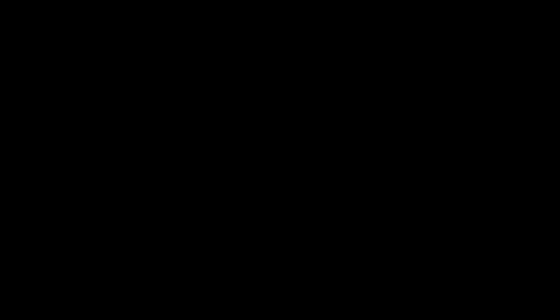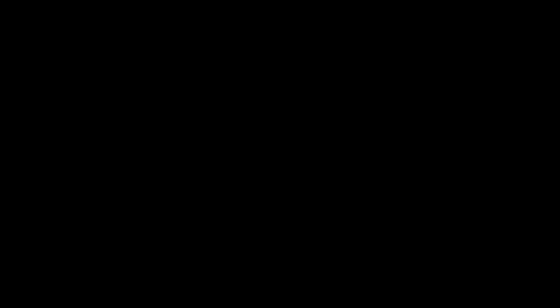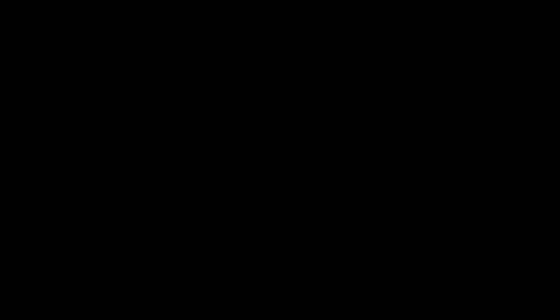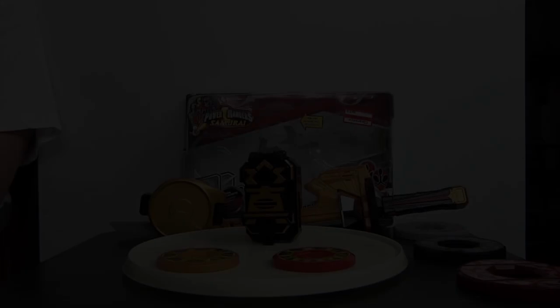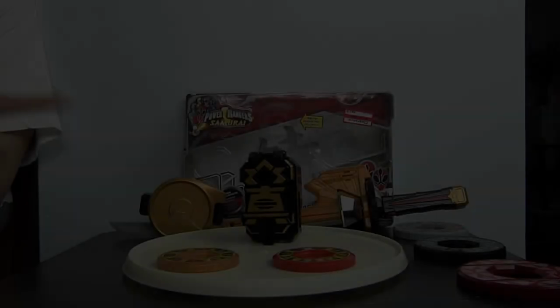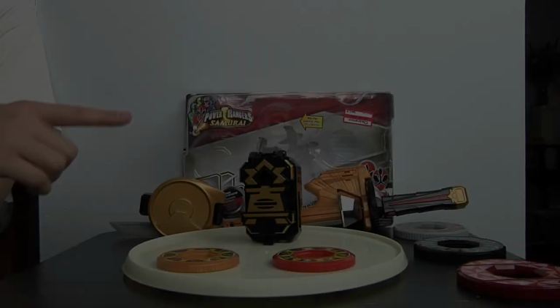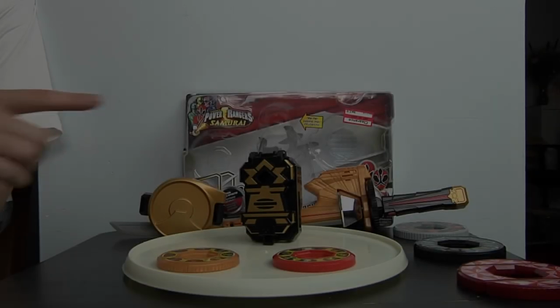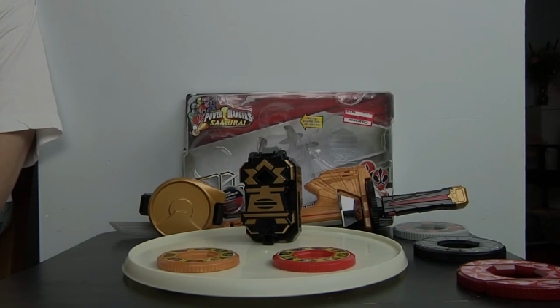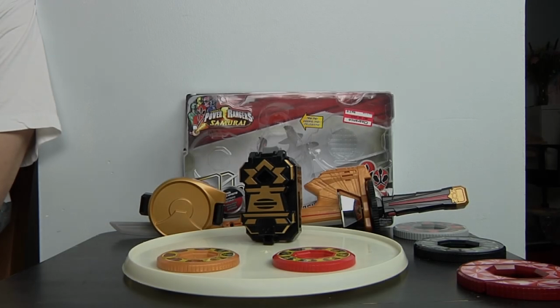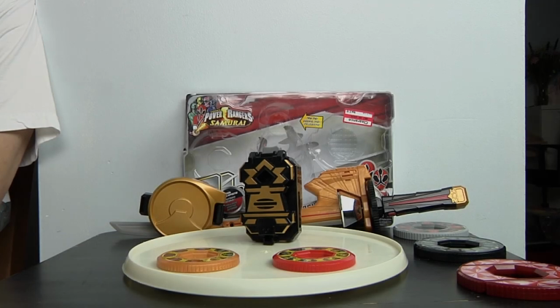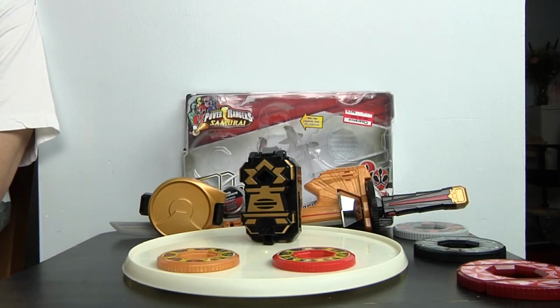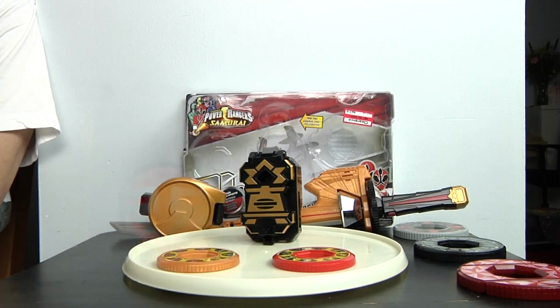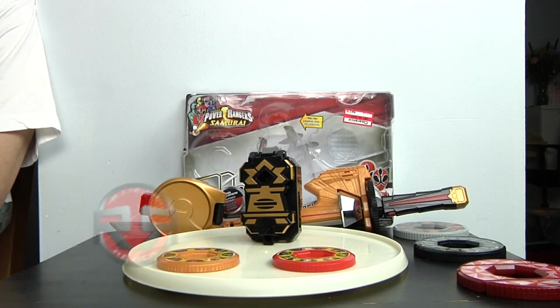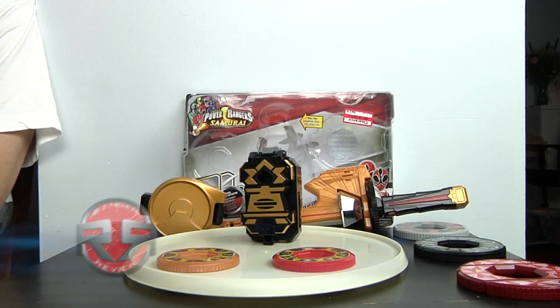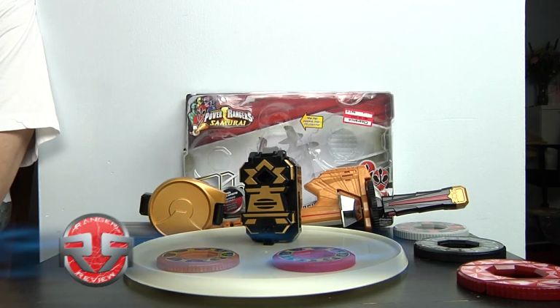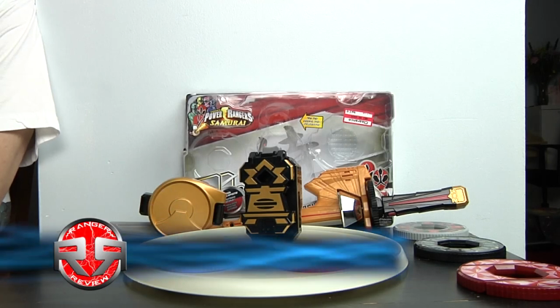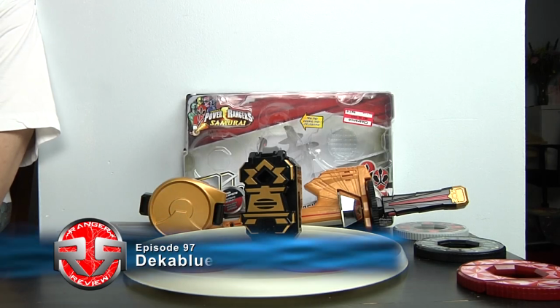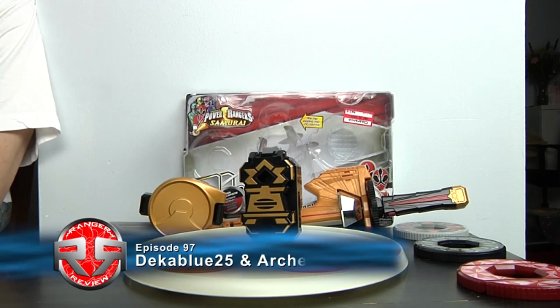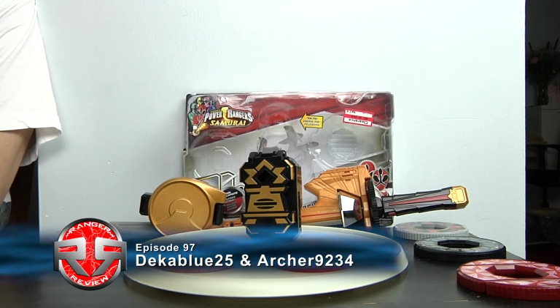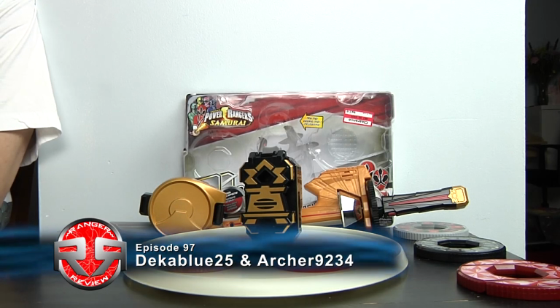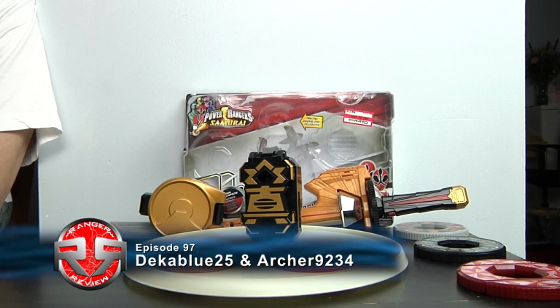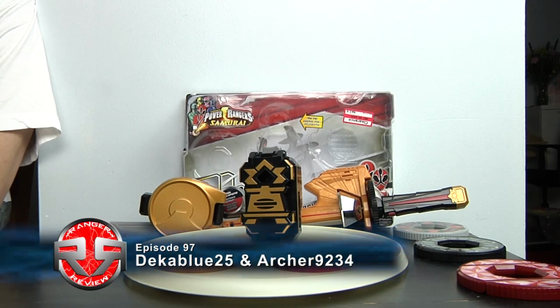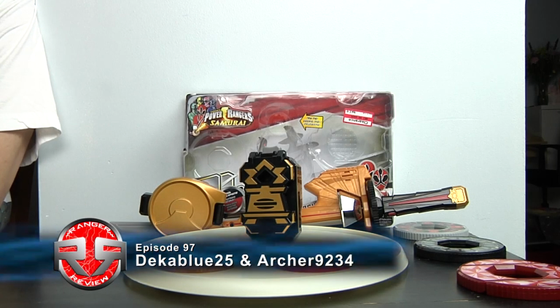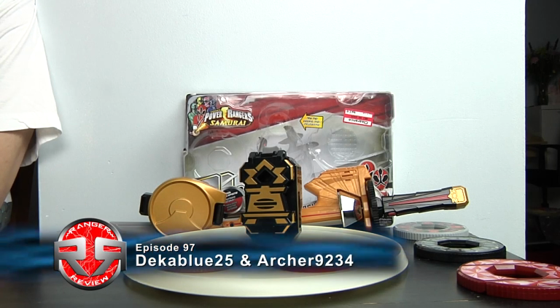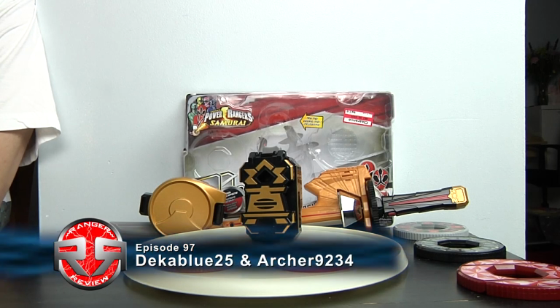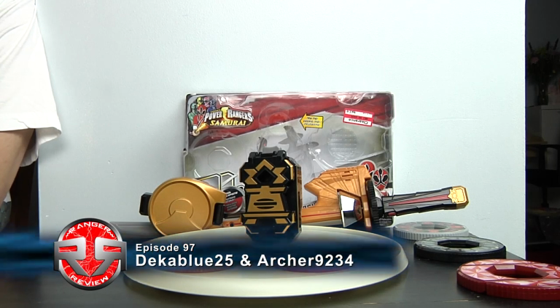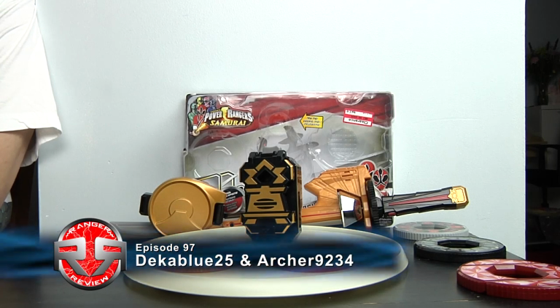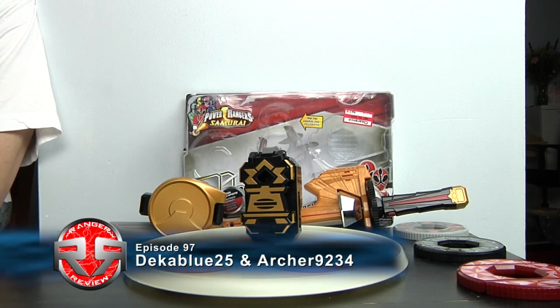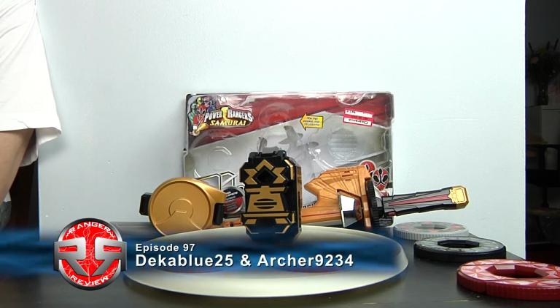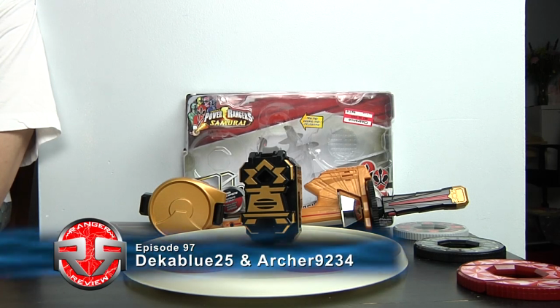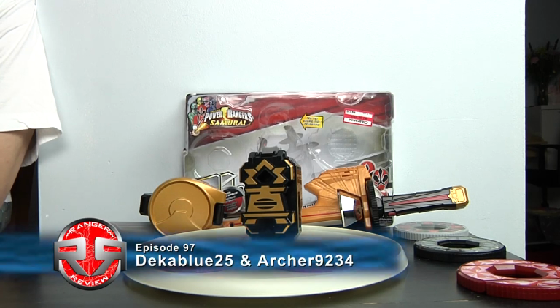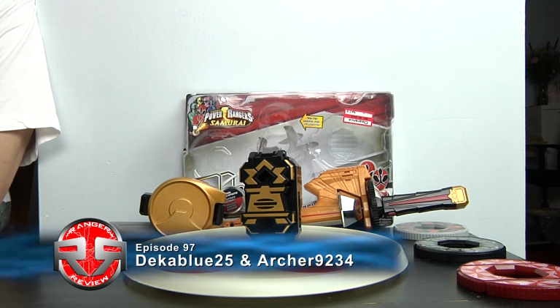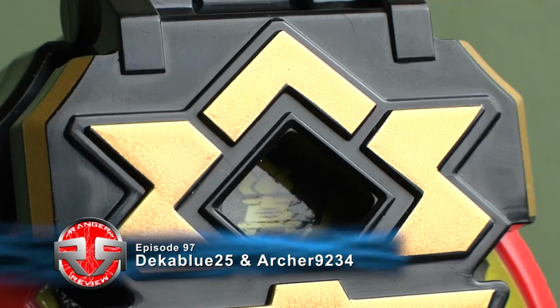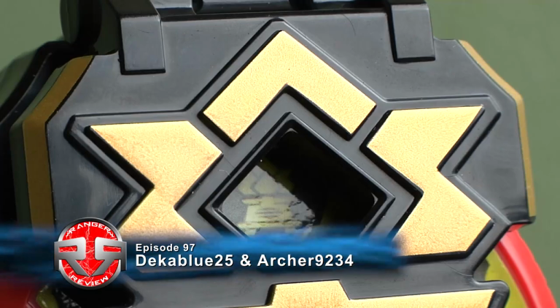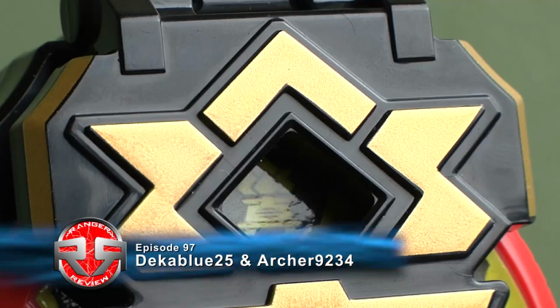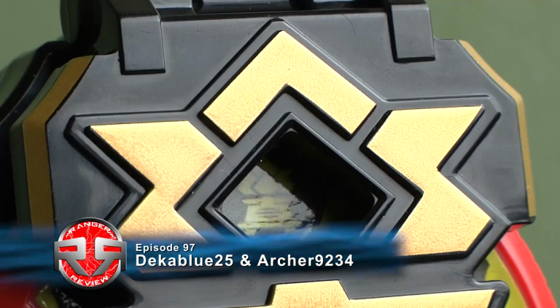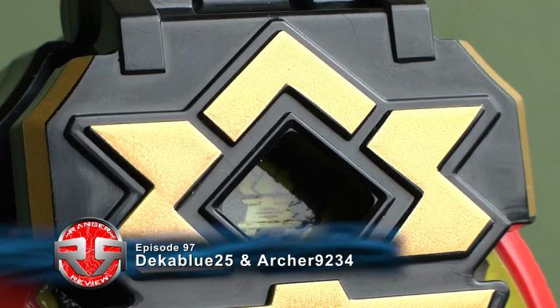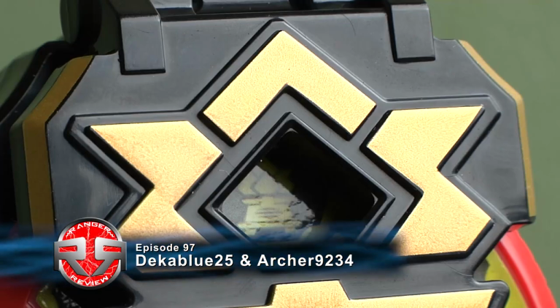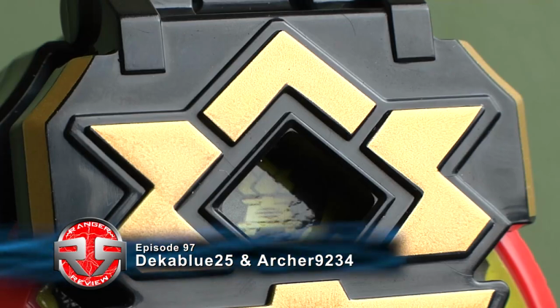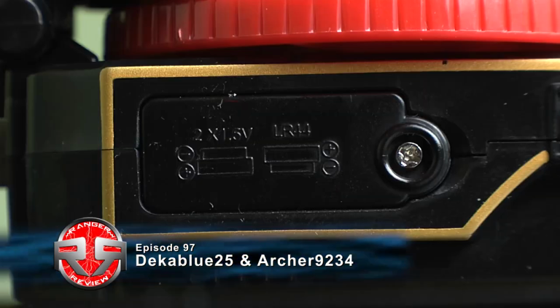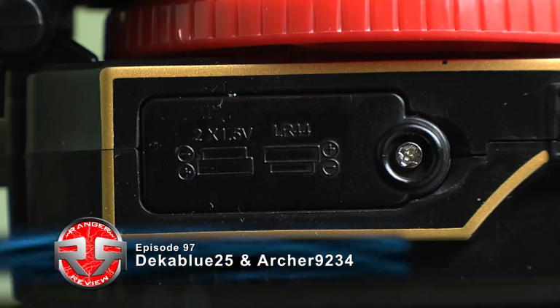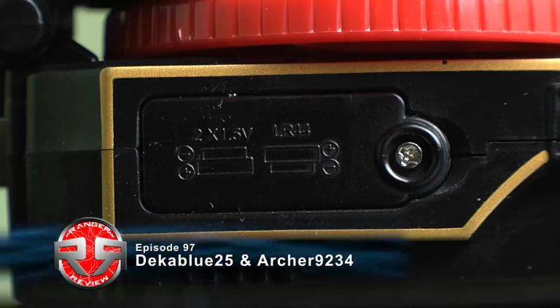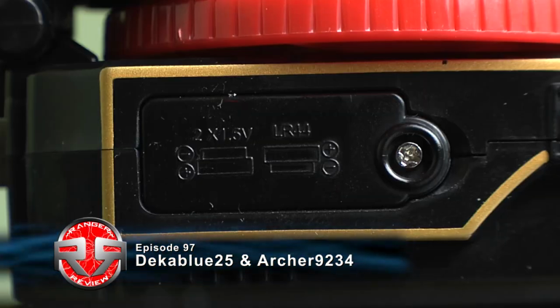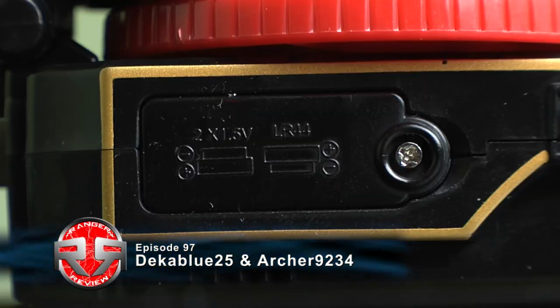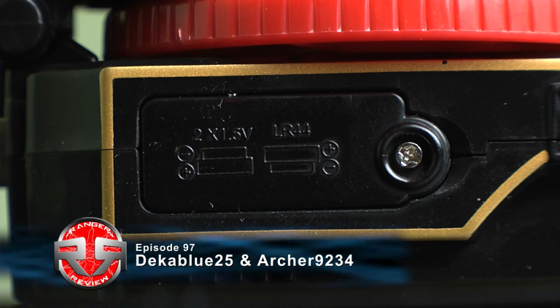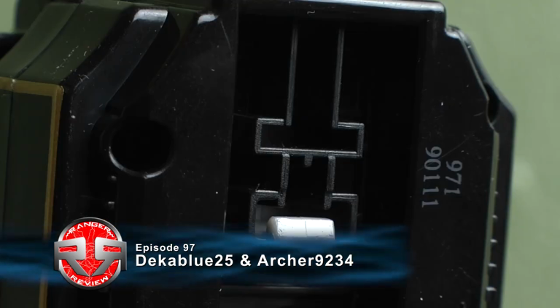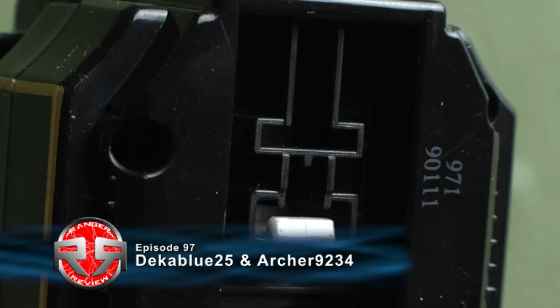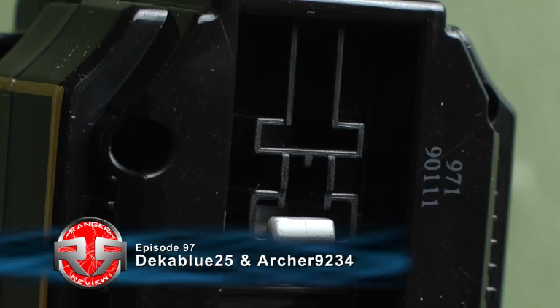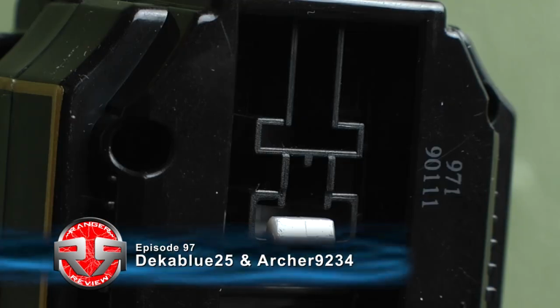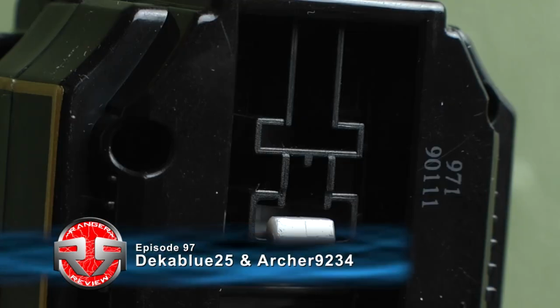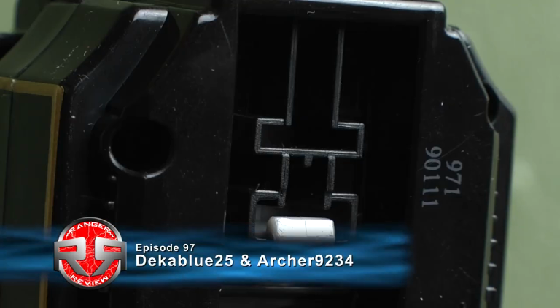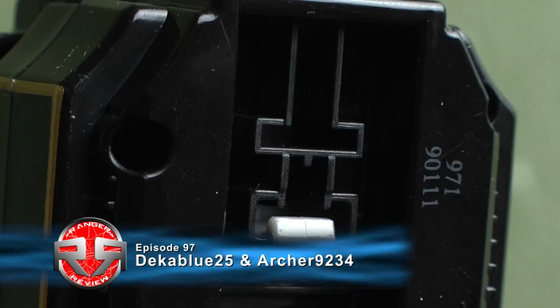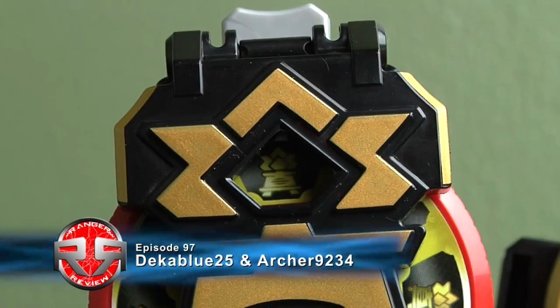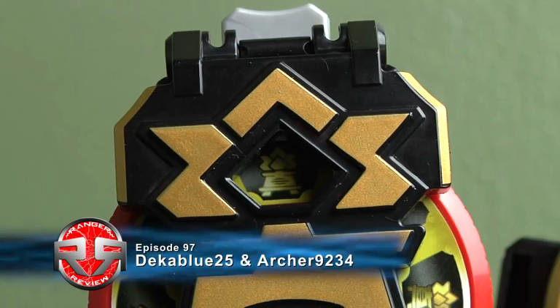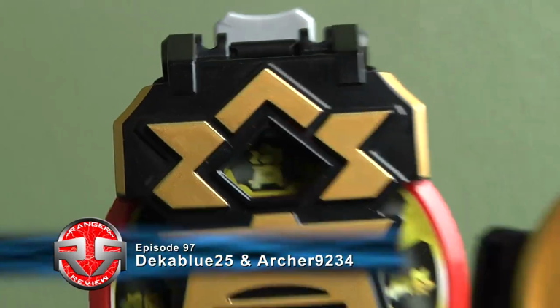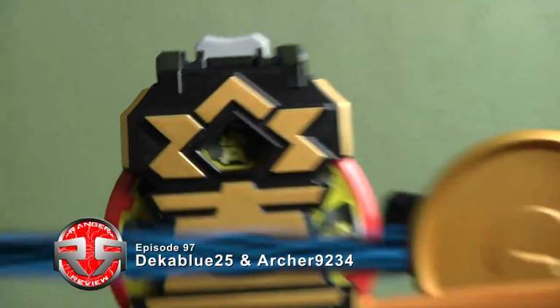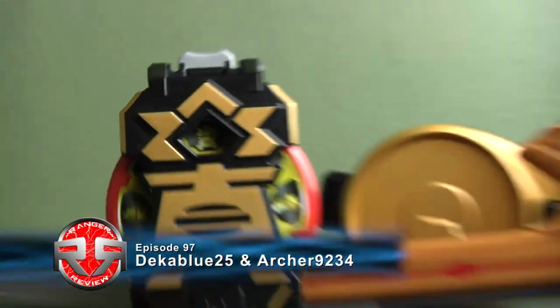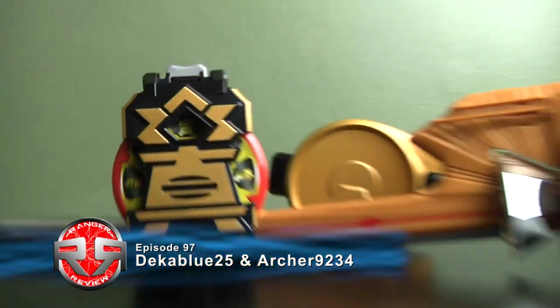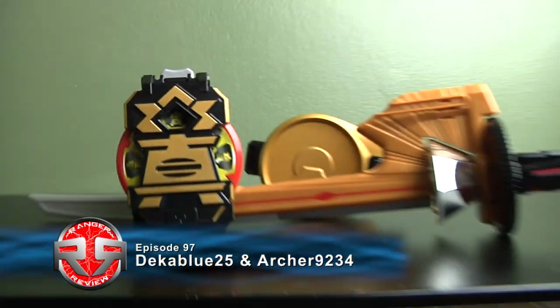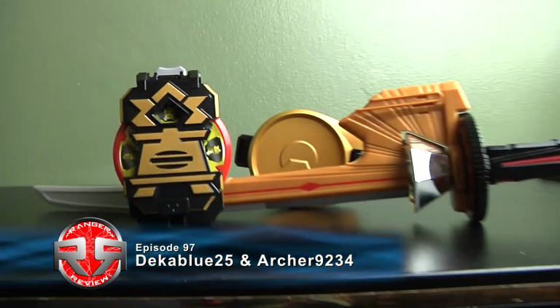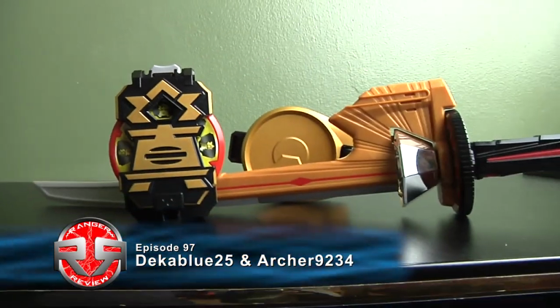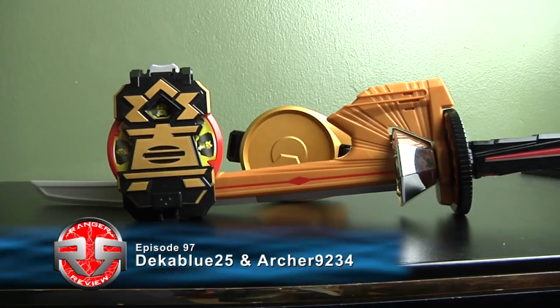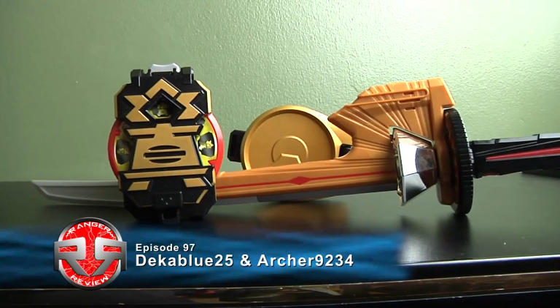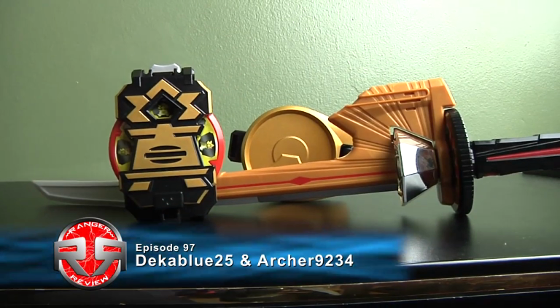Hey guys, I'm ZachBot25 and Archer9234 for episode 97 of Ranger Review. Today we have the Power Ranger Samurai Black Box and Spin Sword version 2.